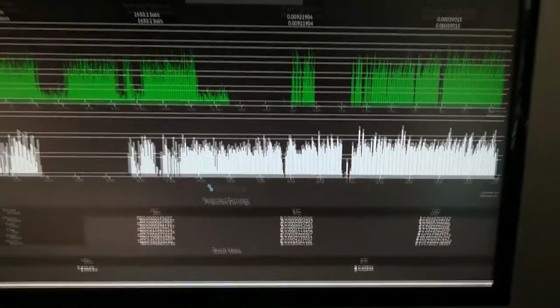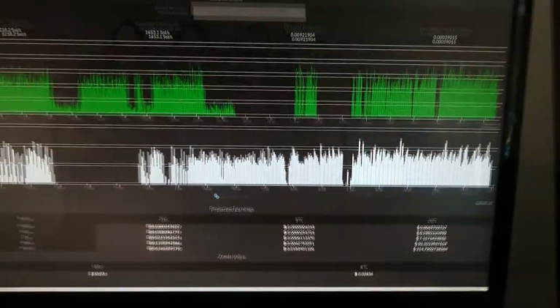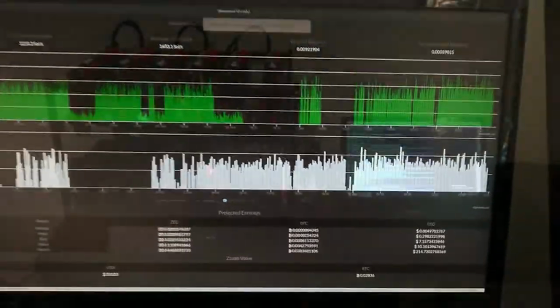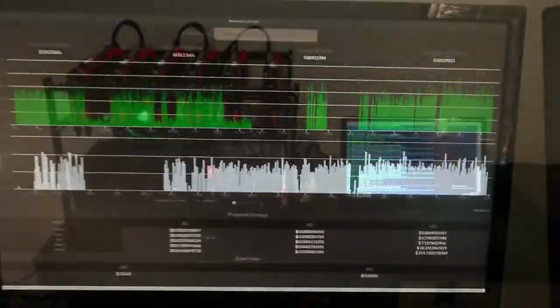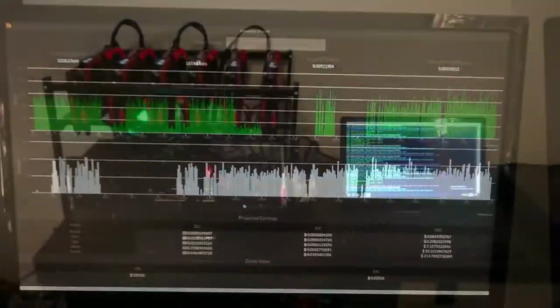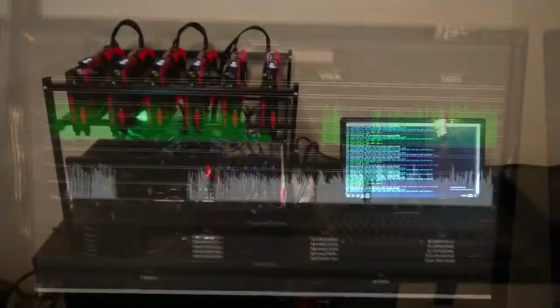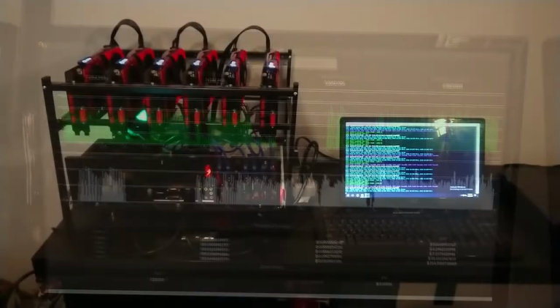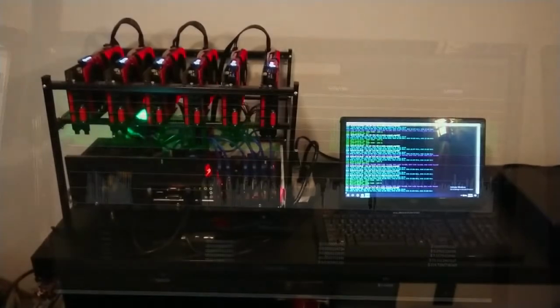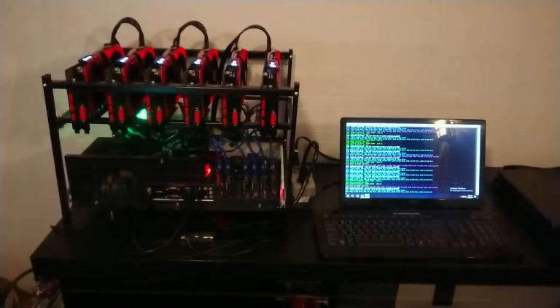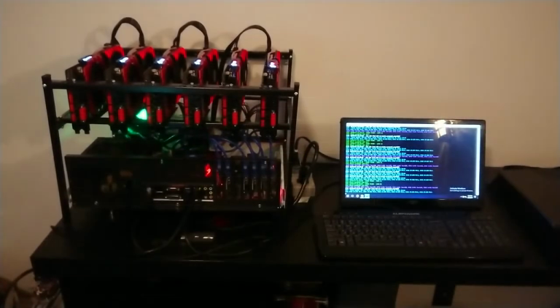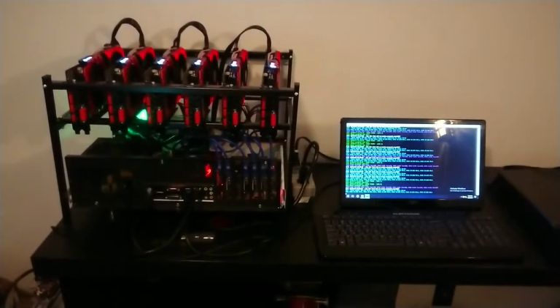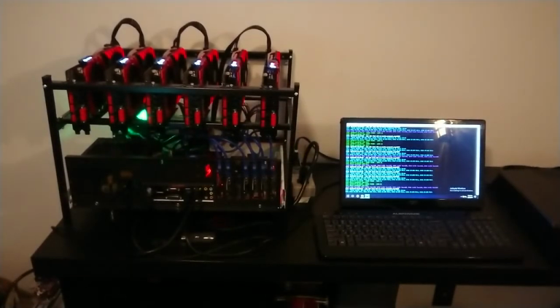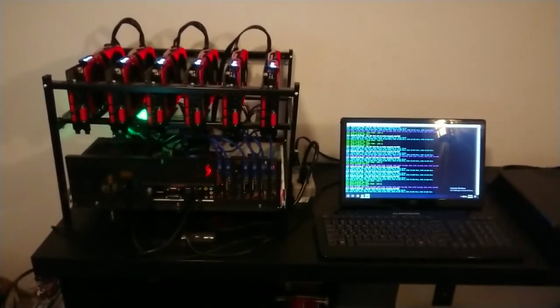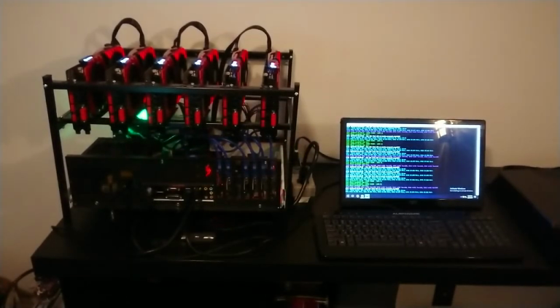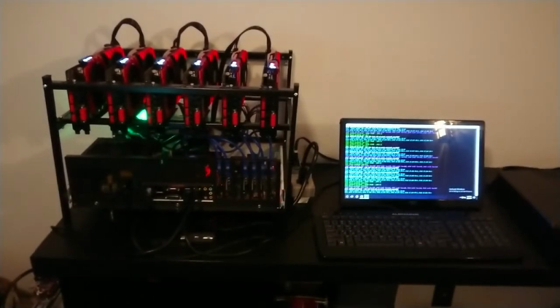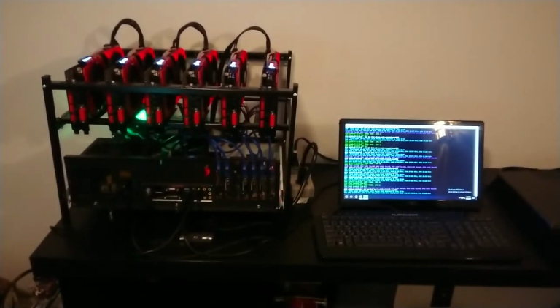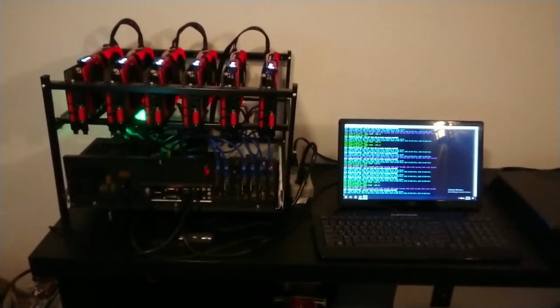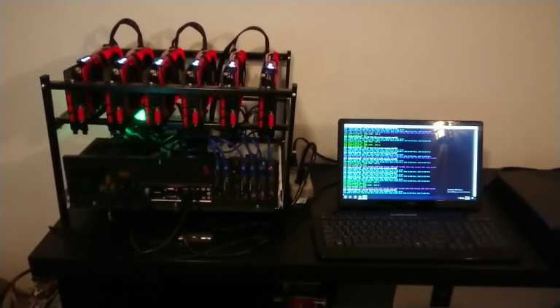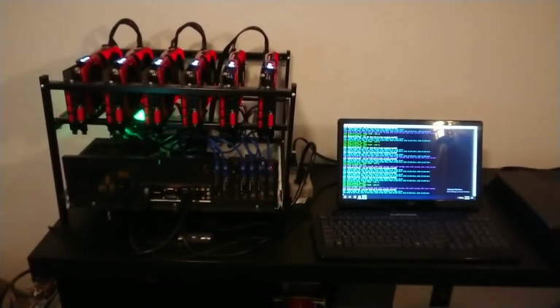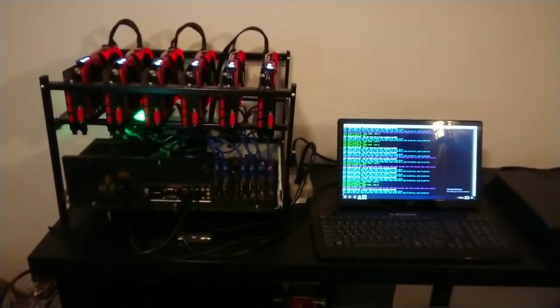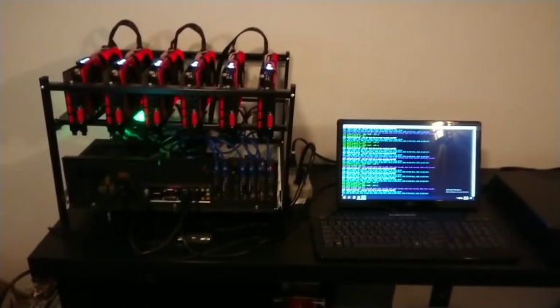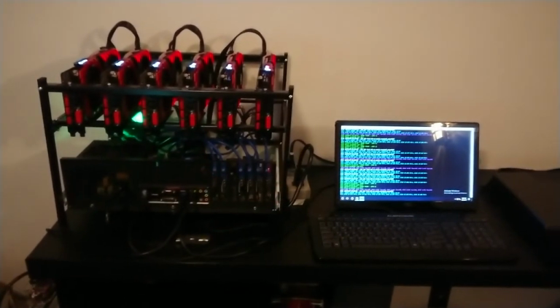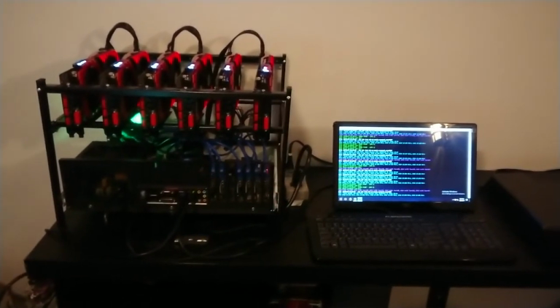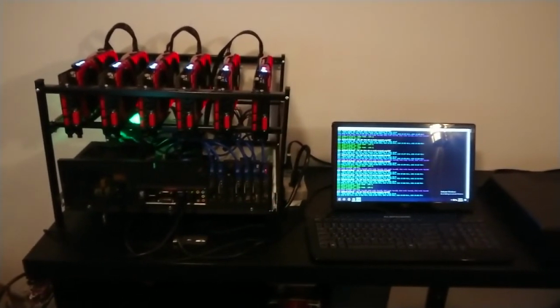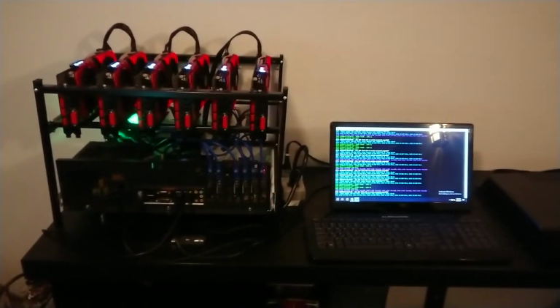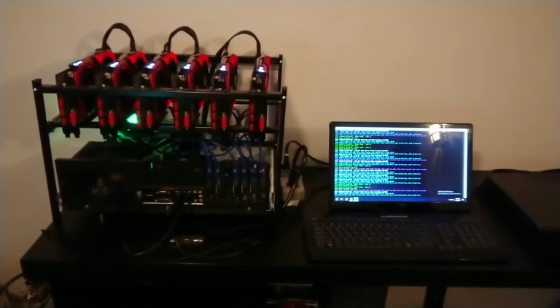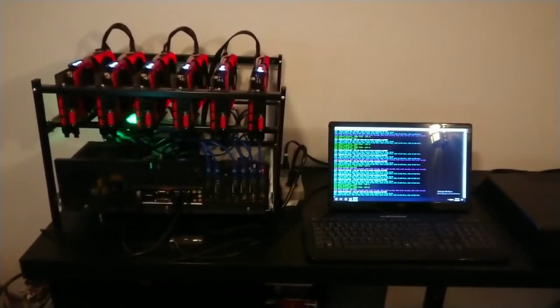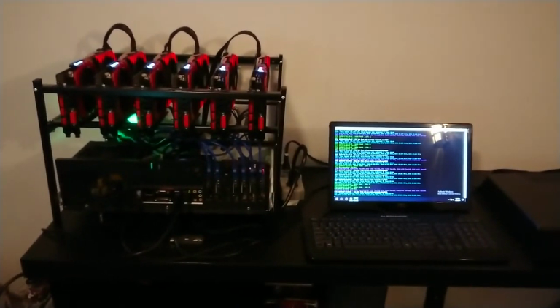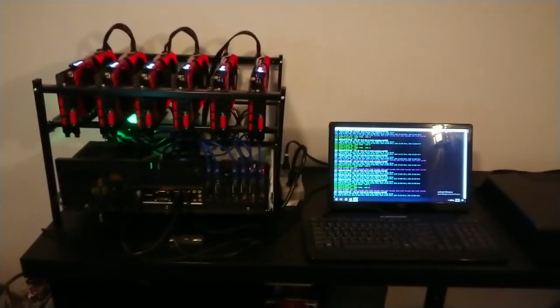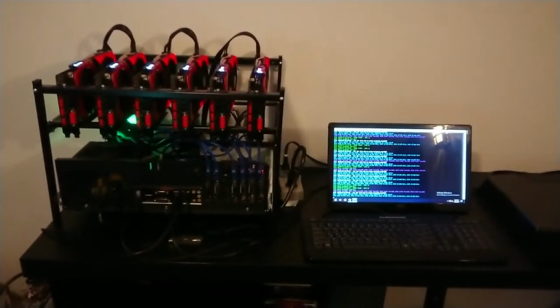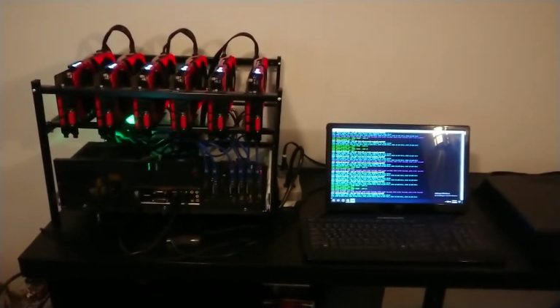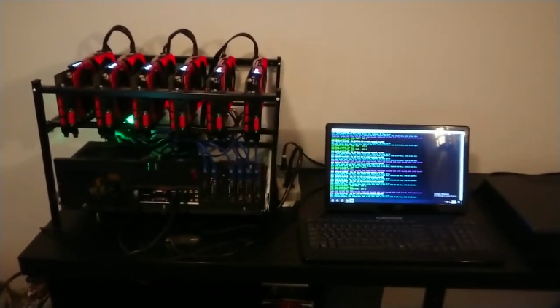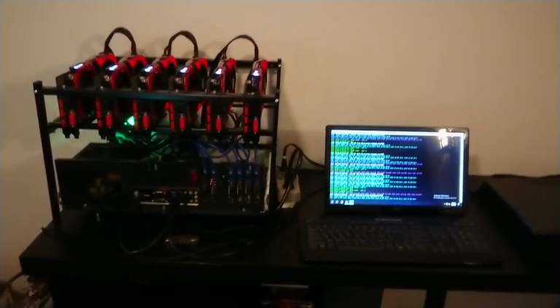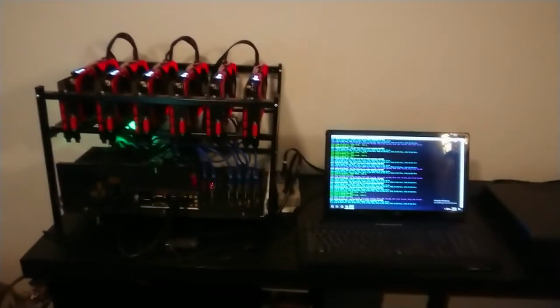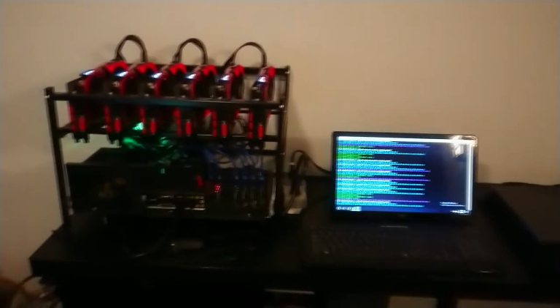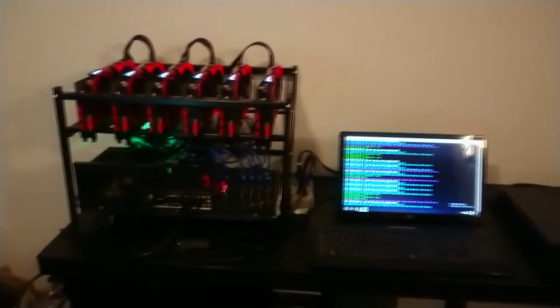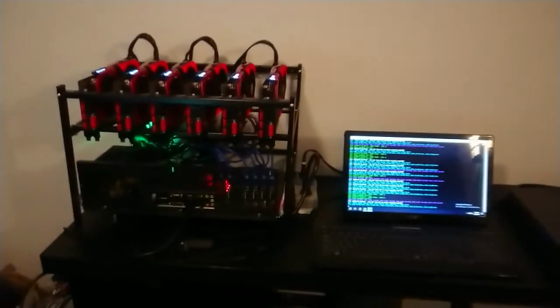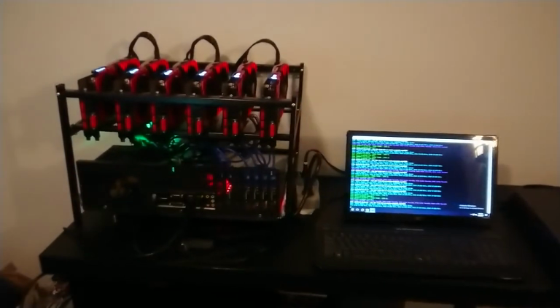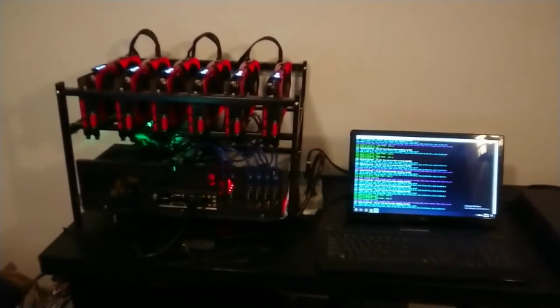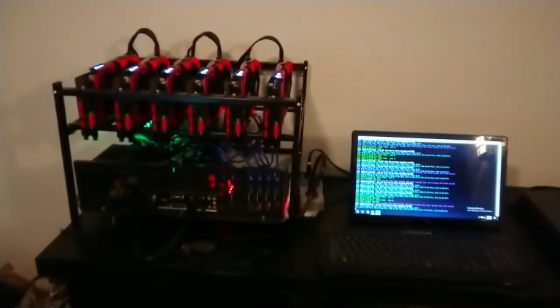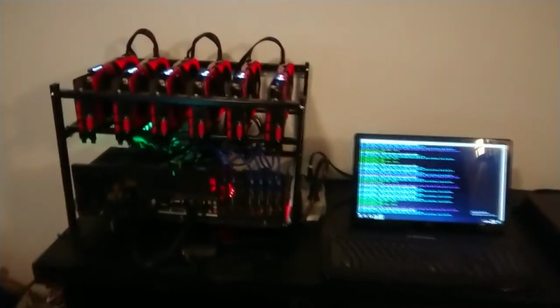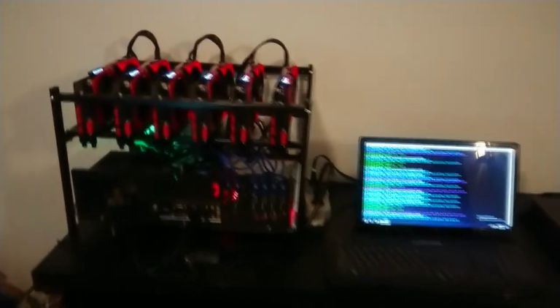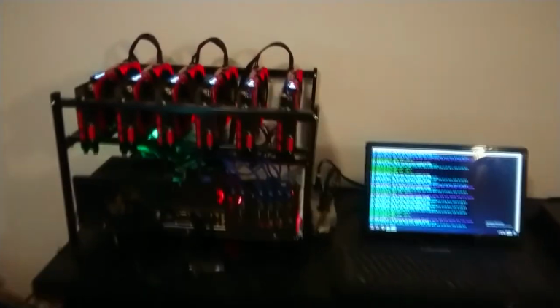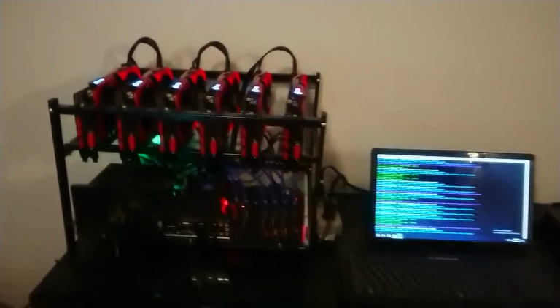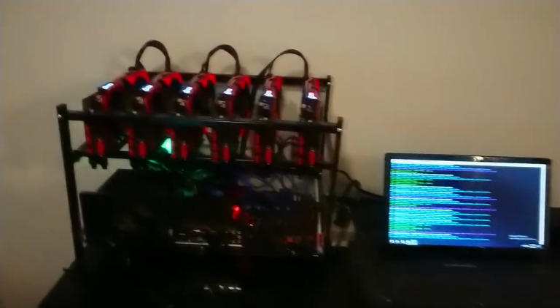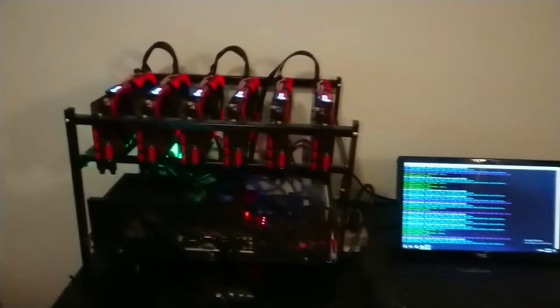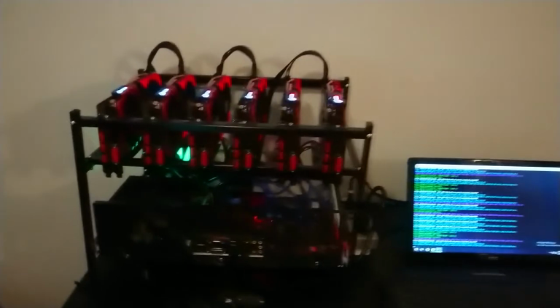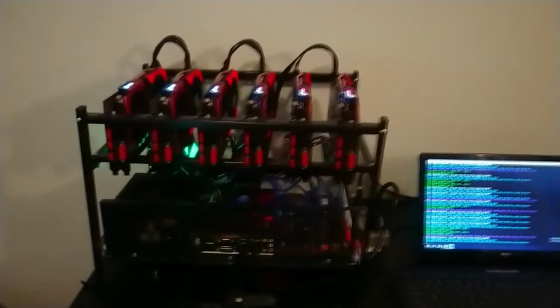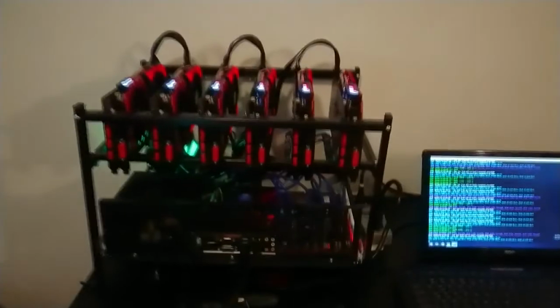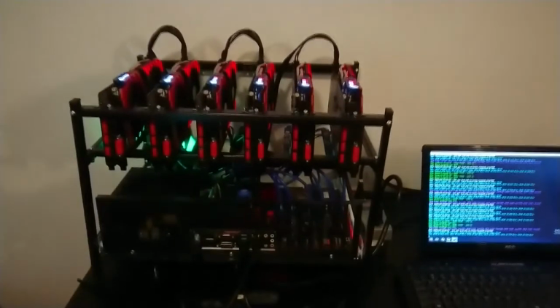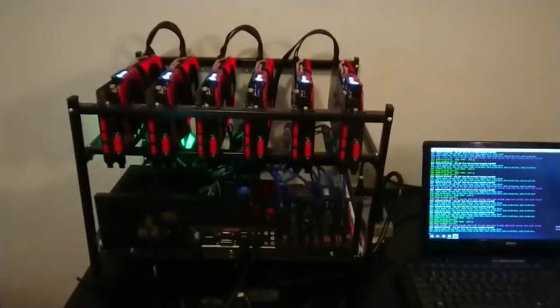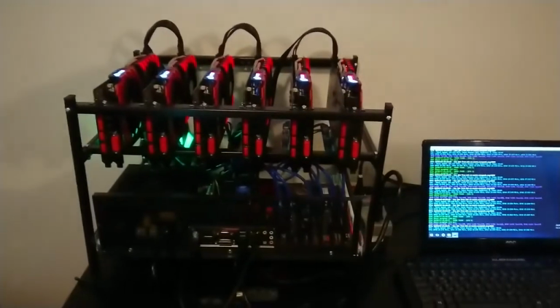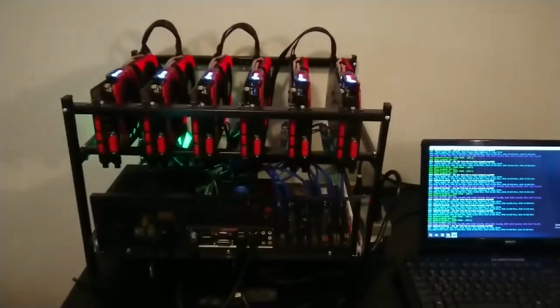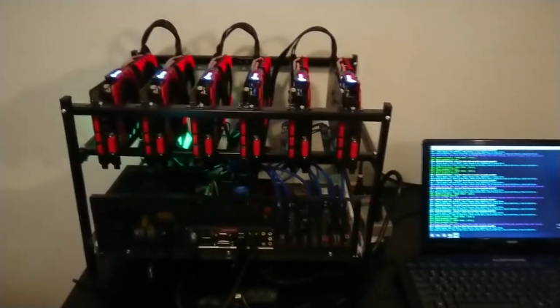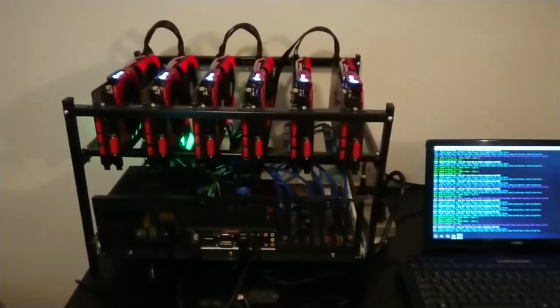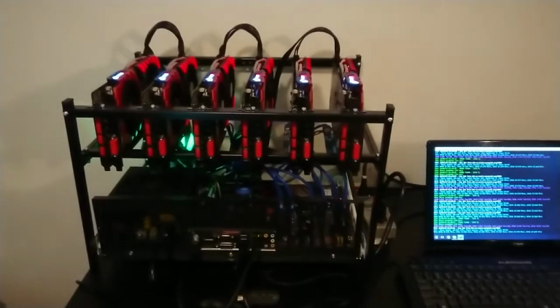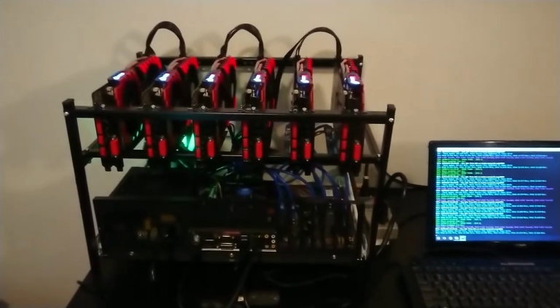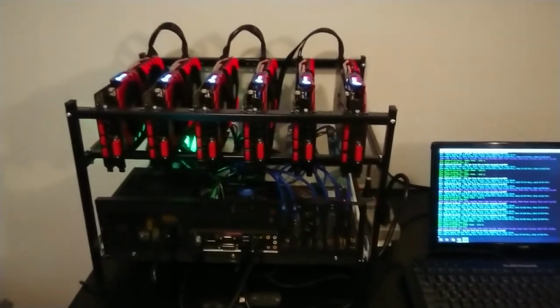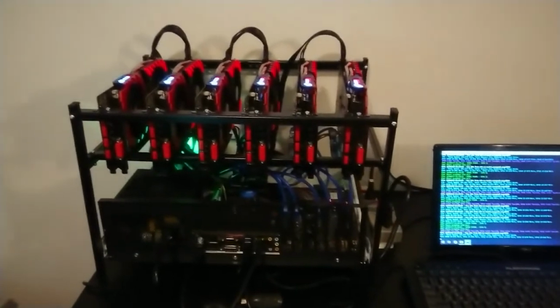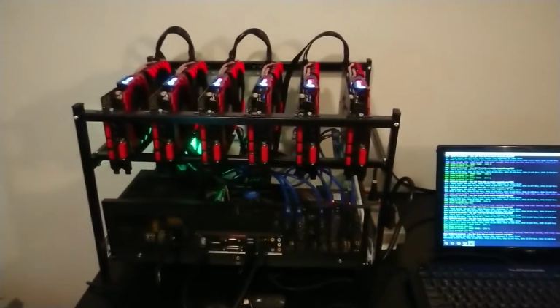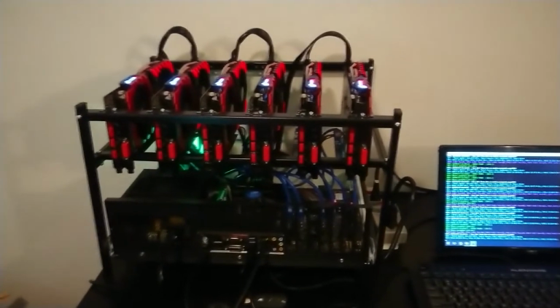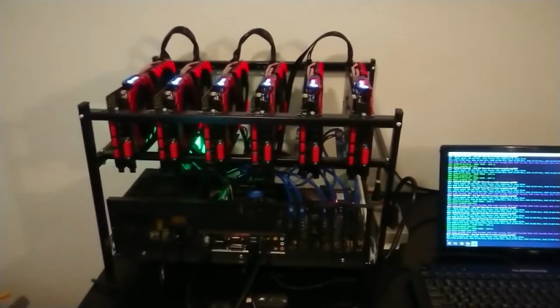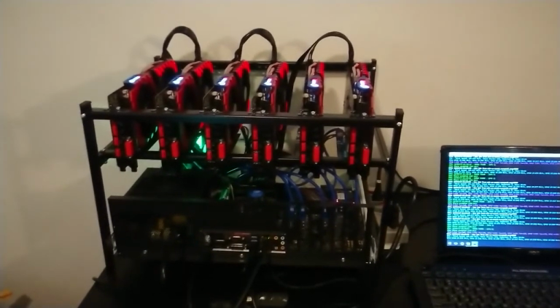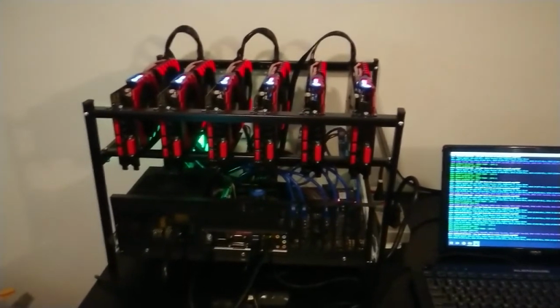So, I've stopped mining Zcash and I've started mining Ethereum.